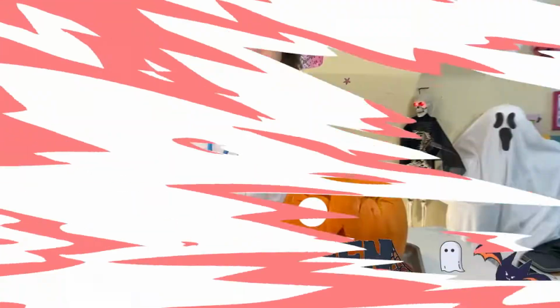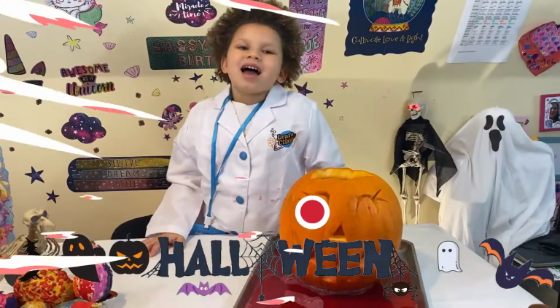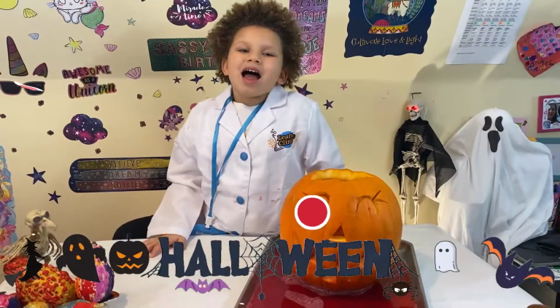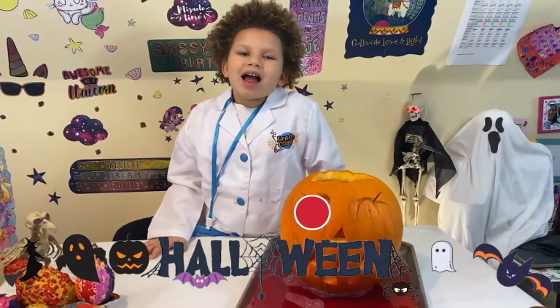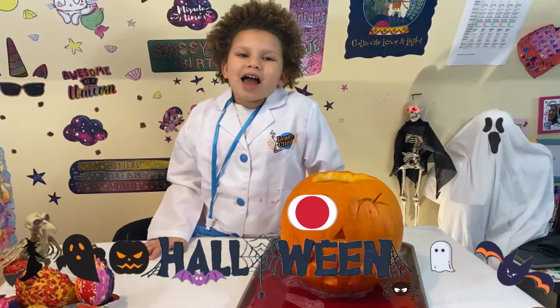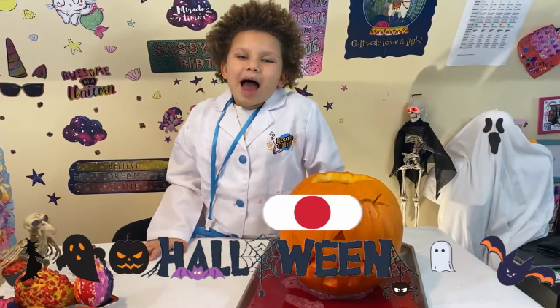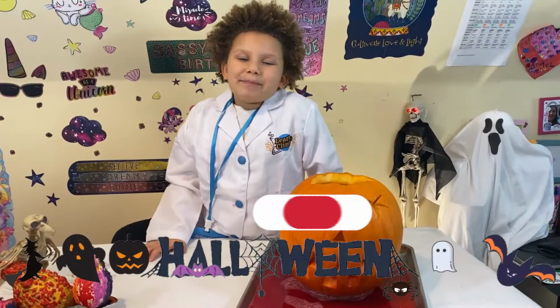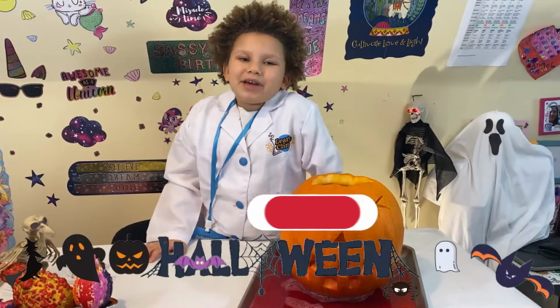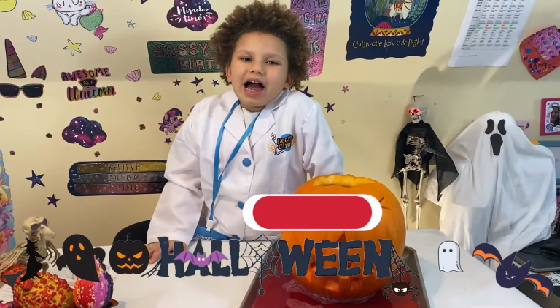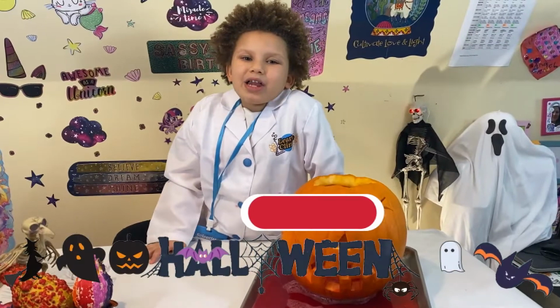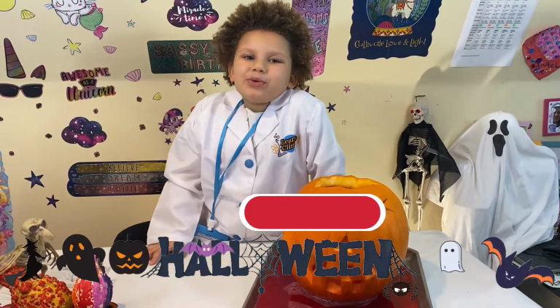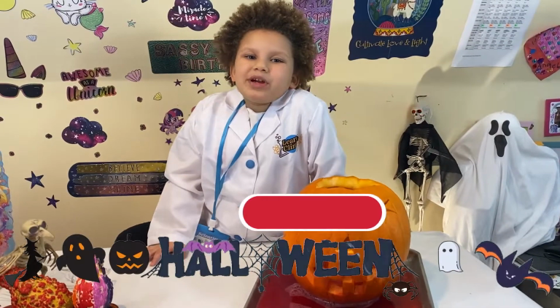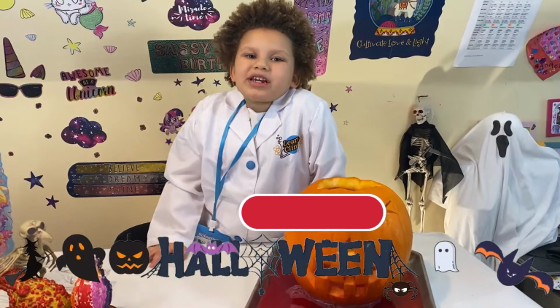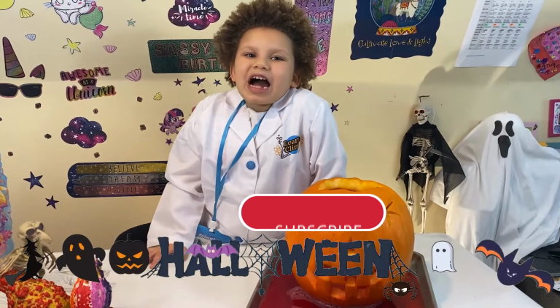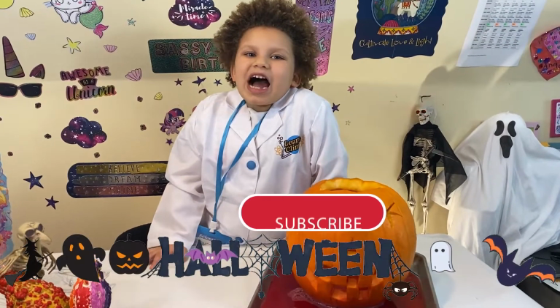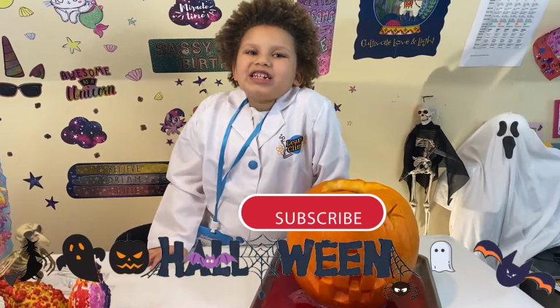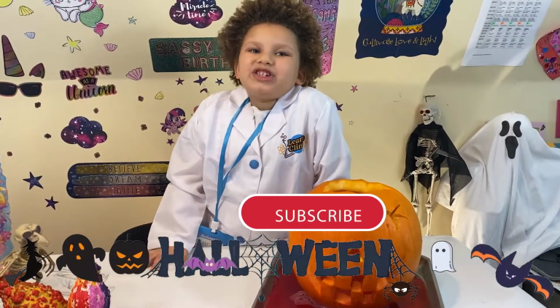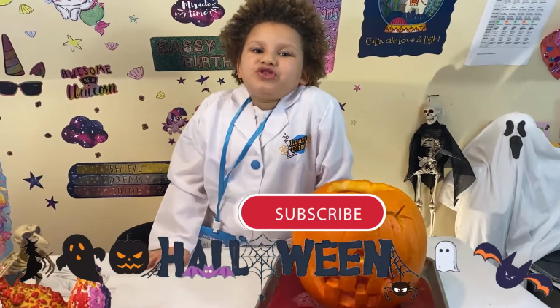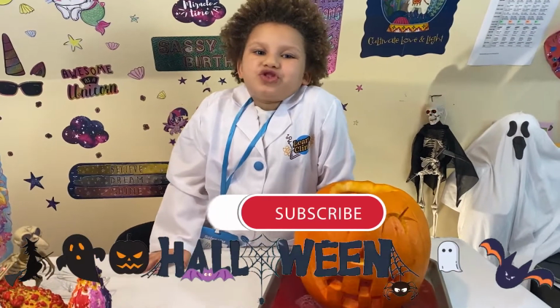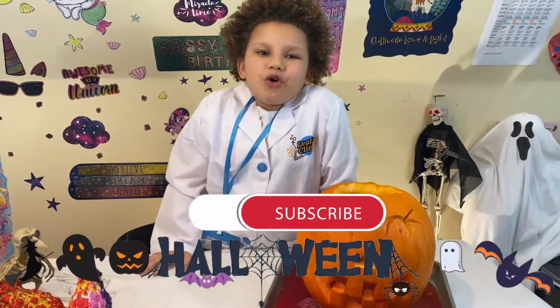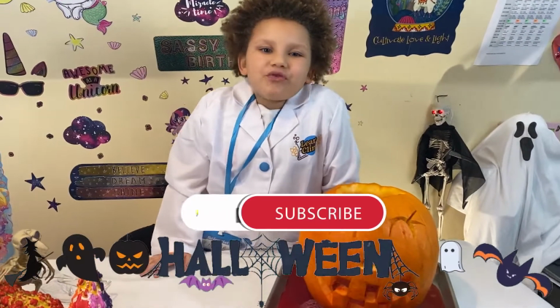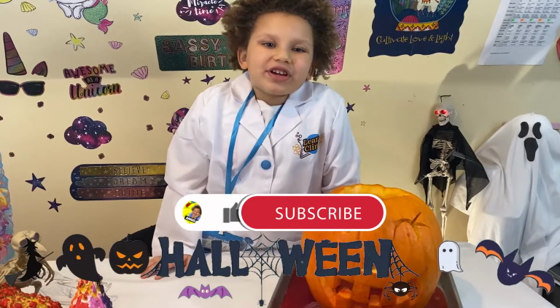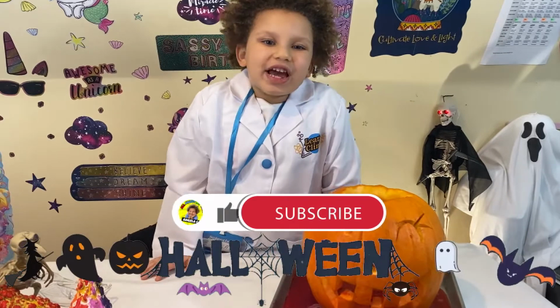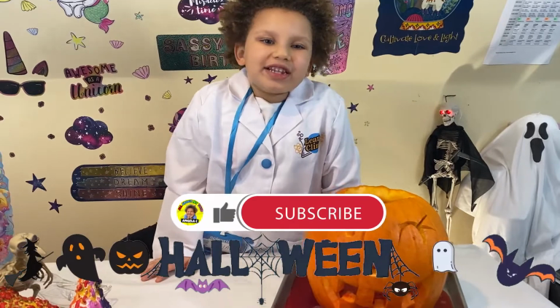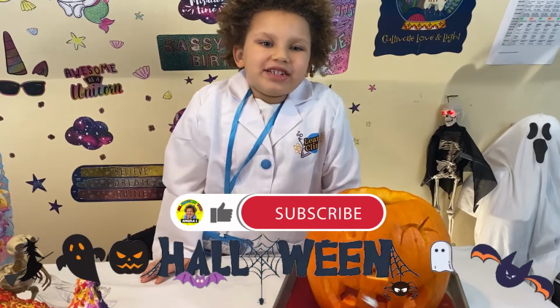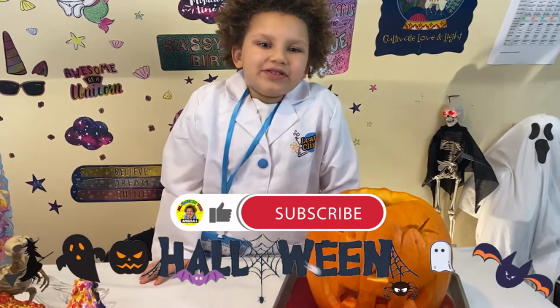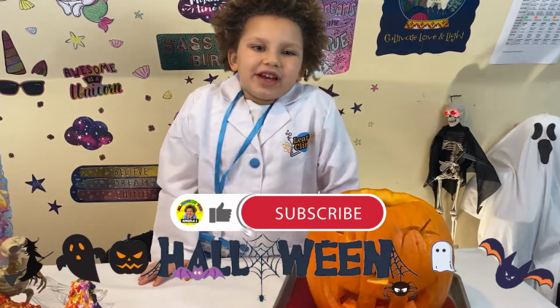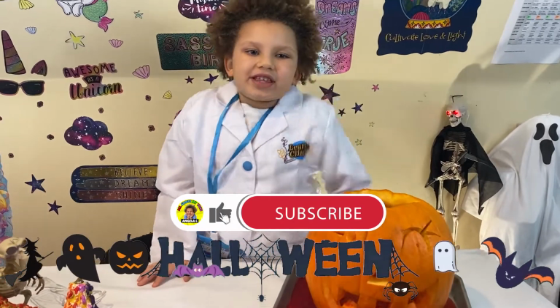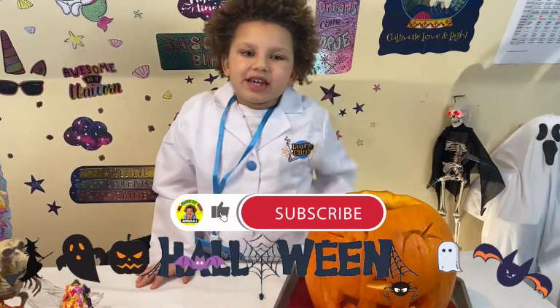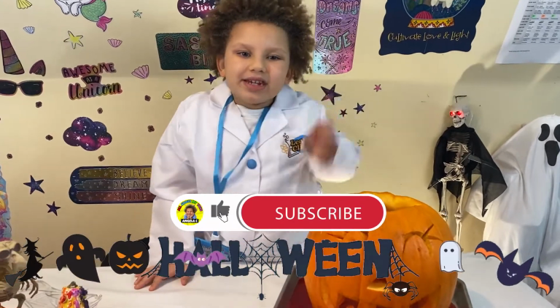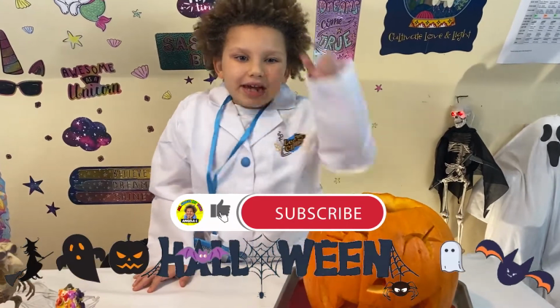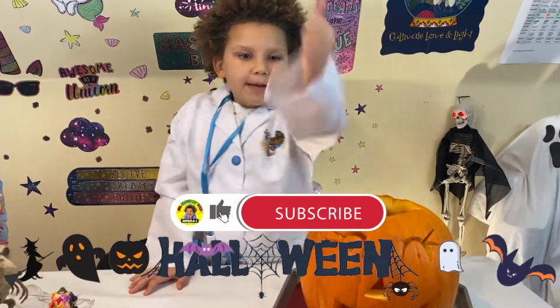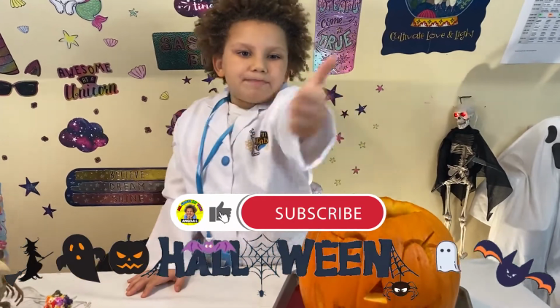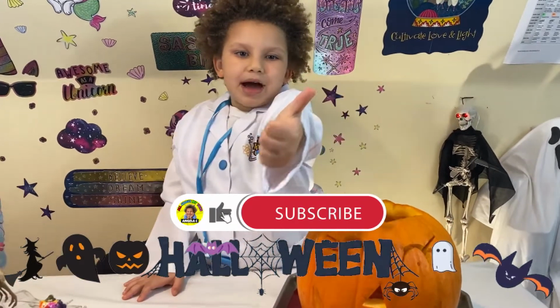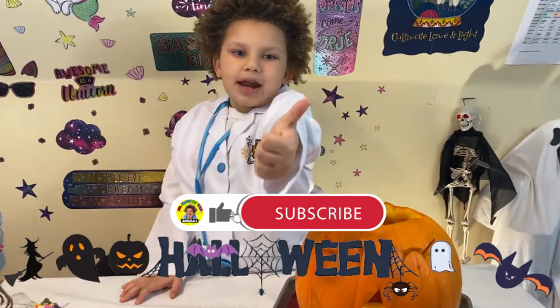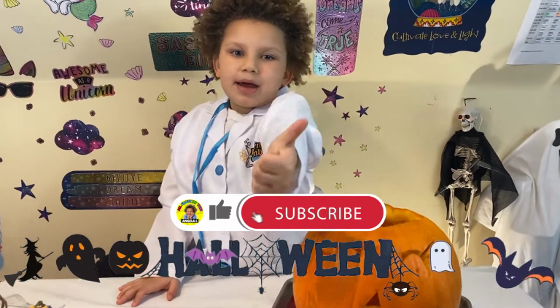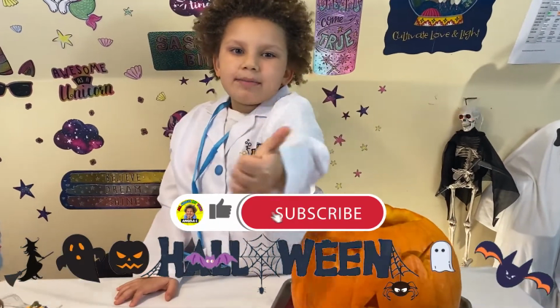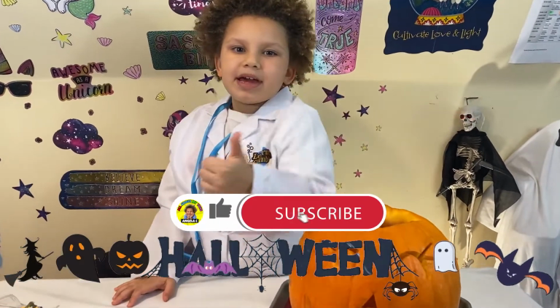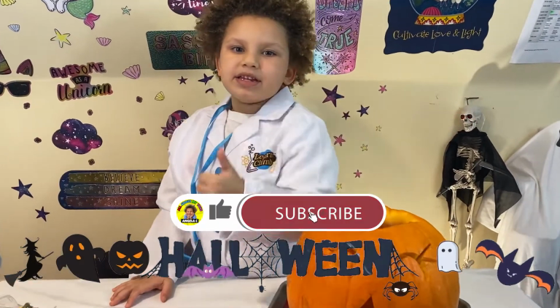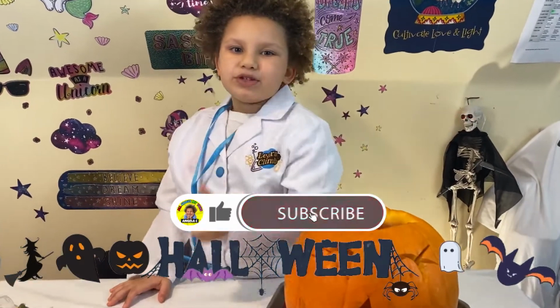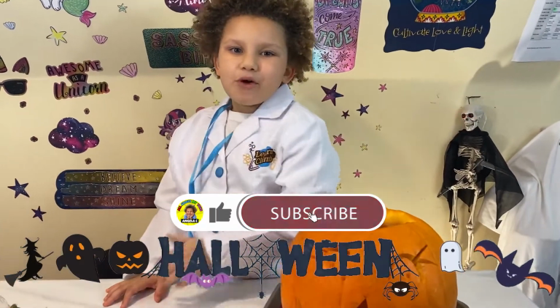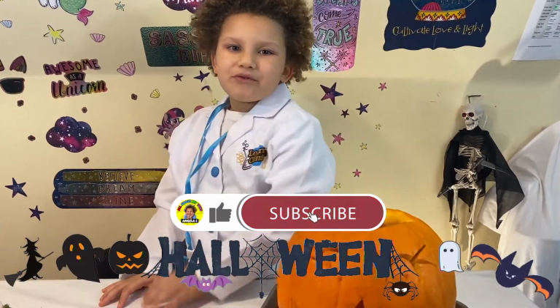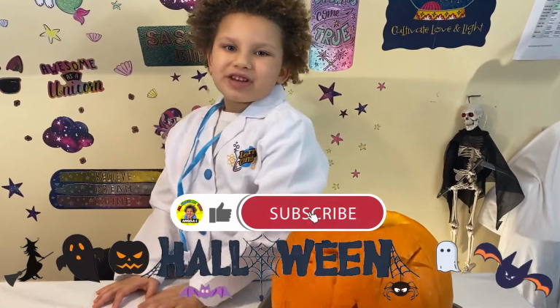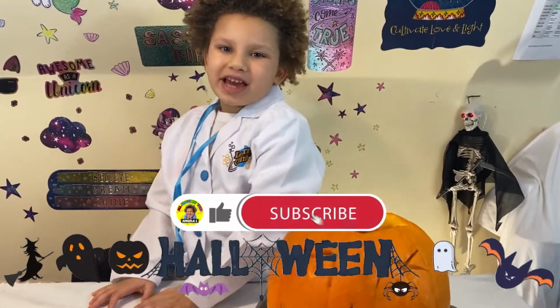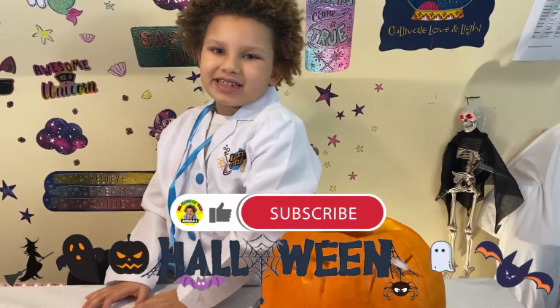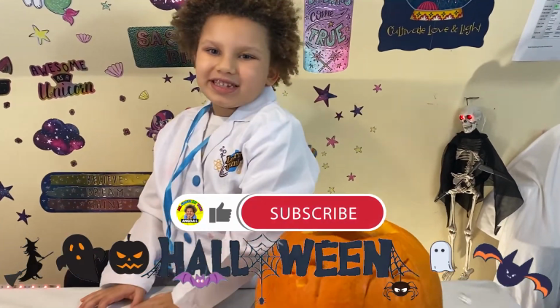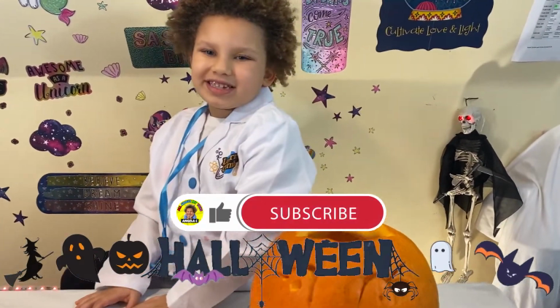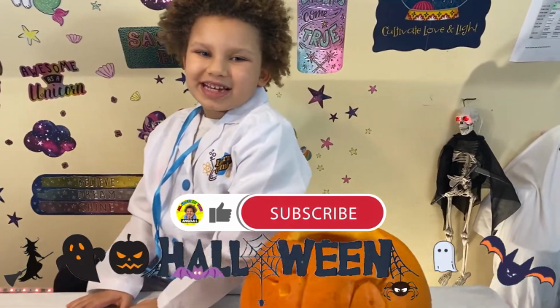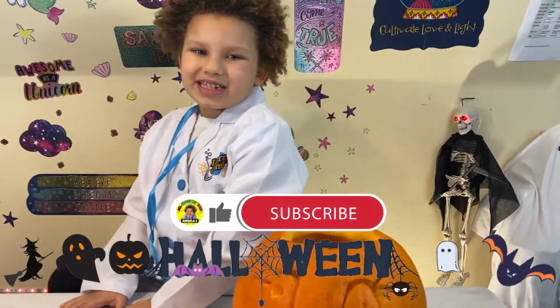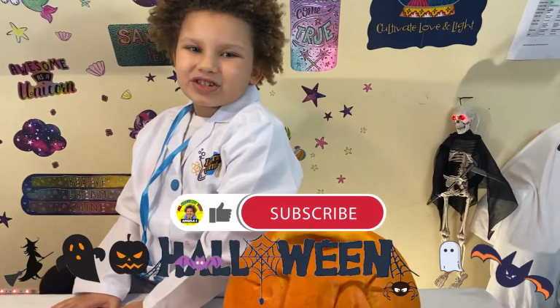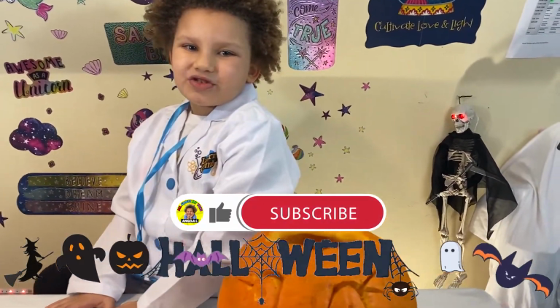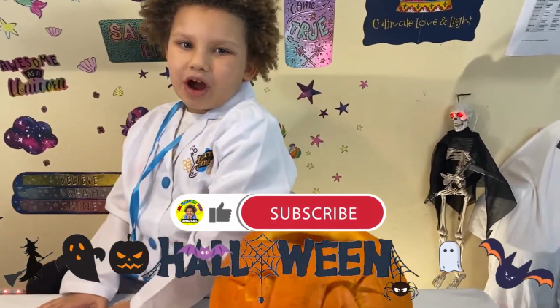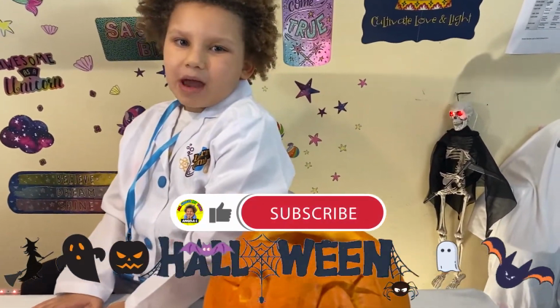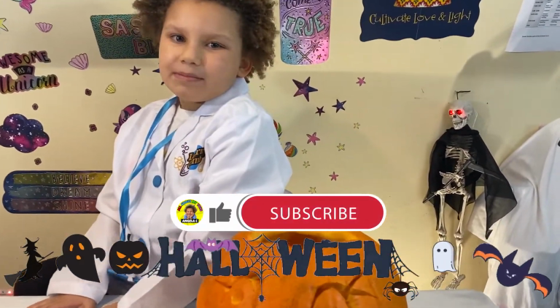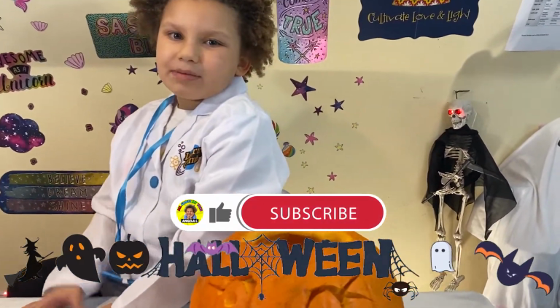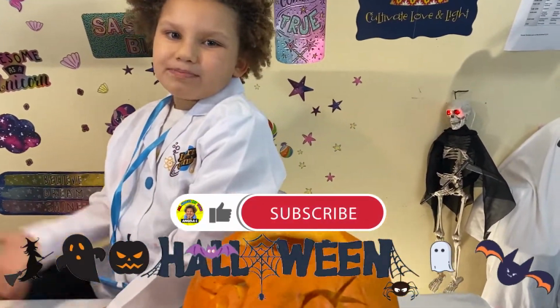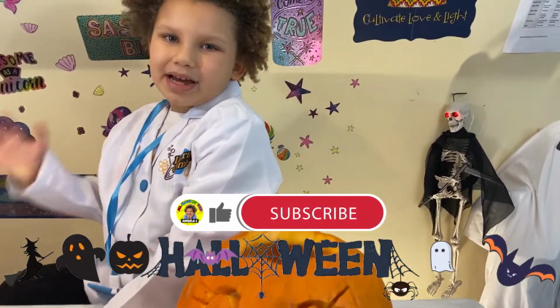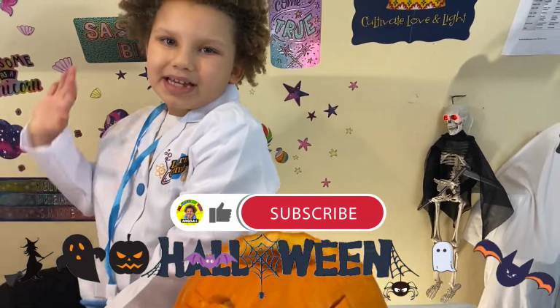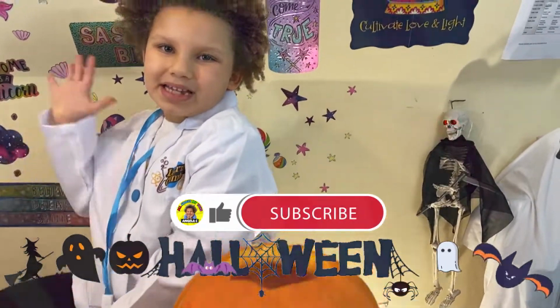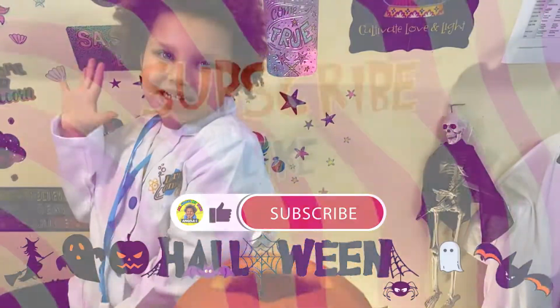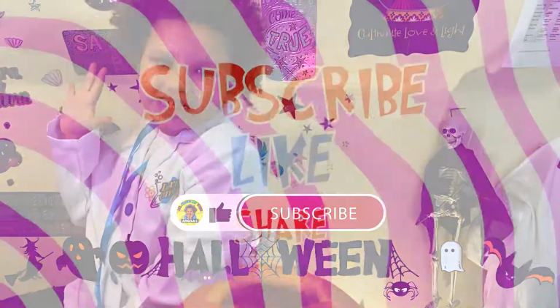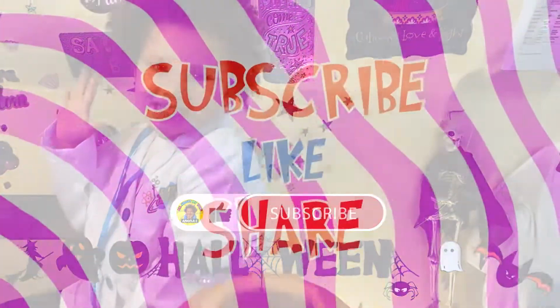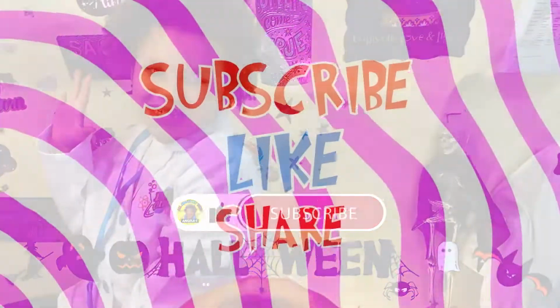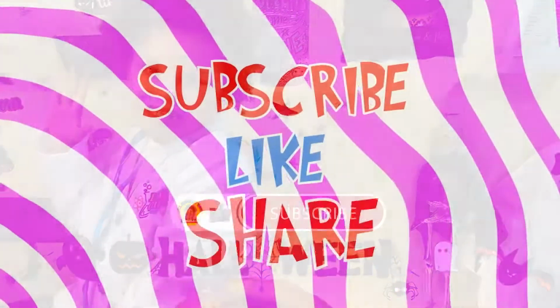Happy Halloween guys! Don't forget to hit the like button, and don't forget to subscribe. Bye!